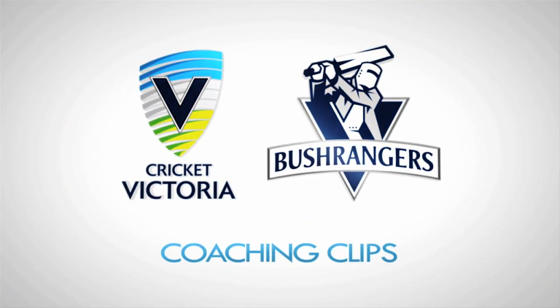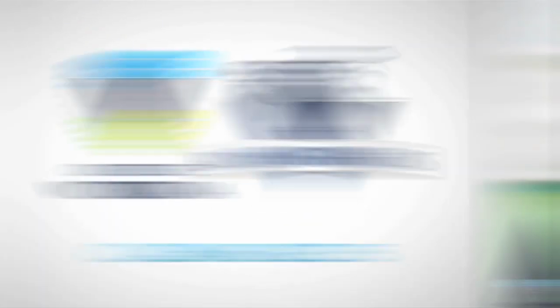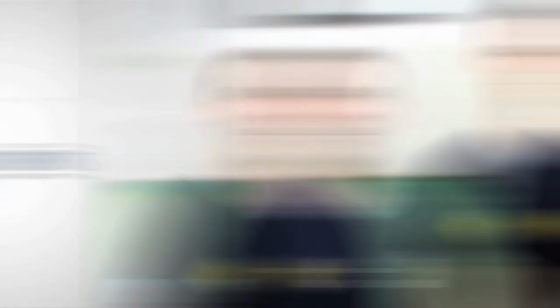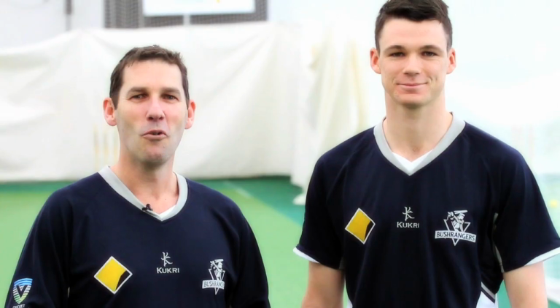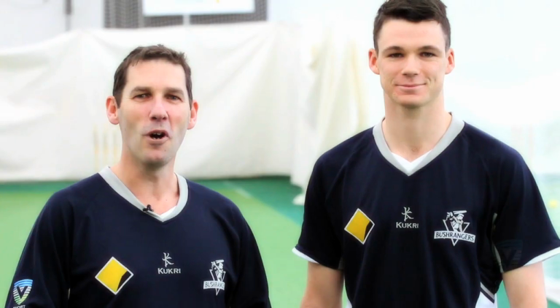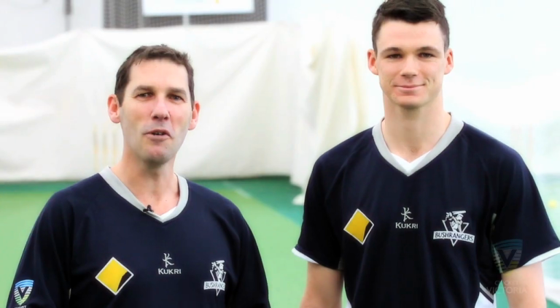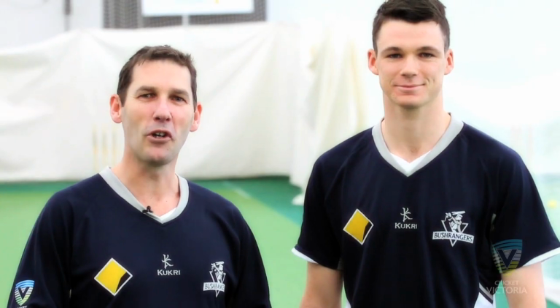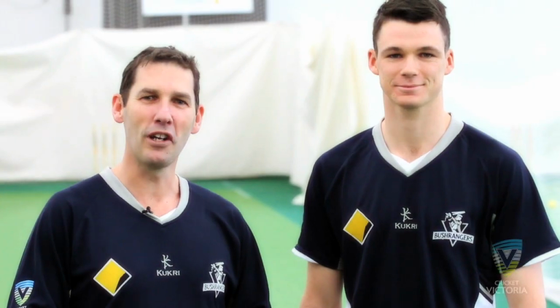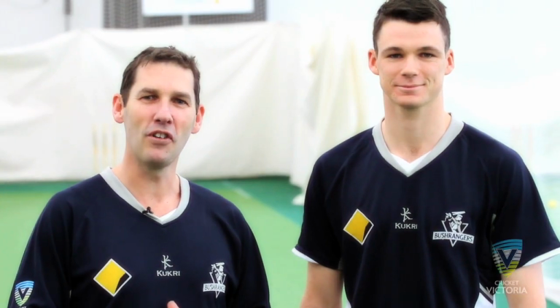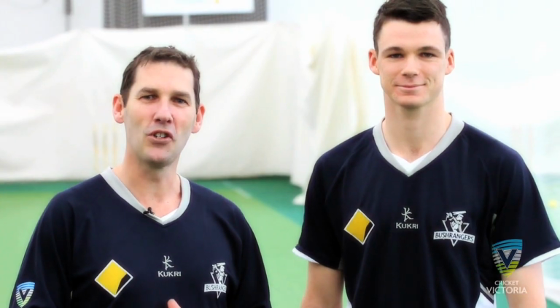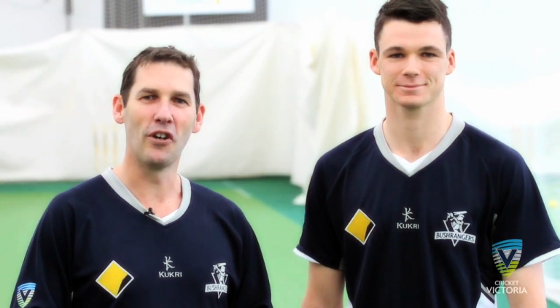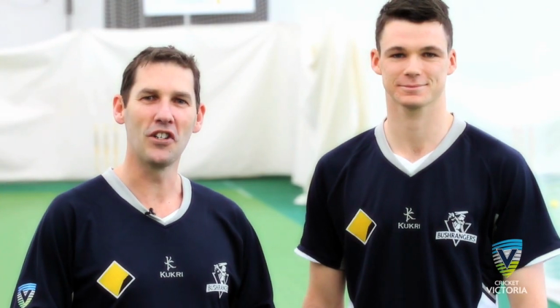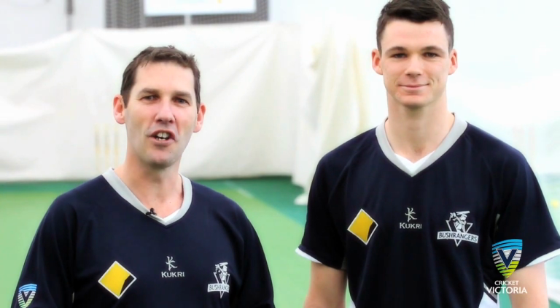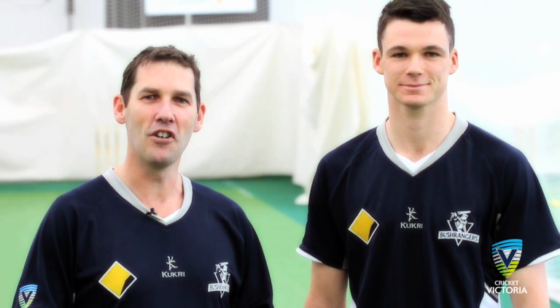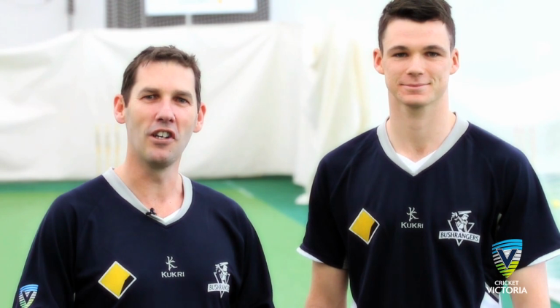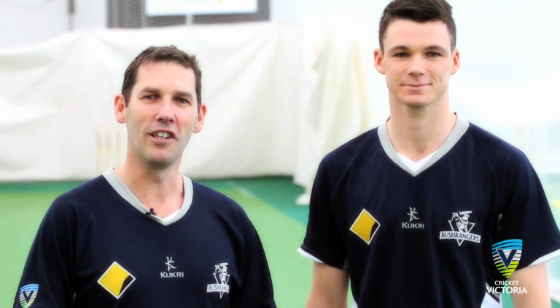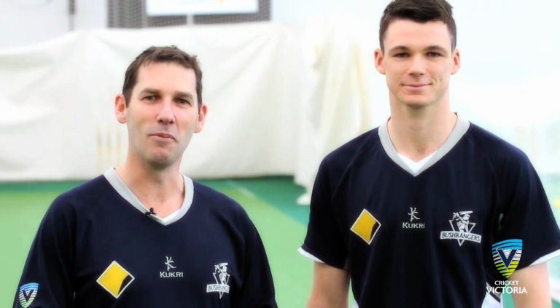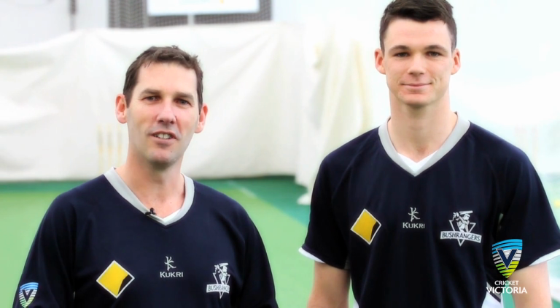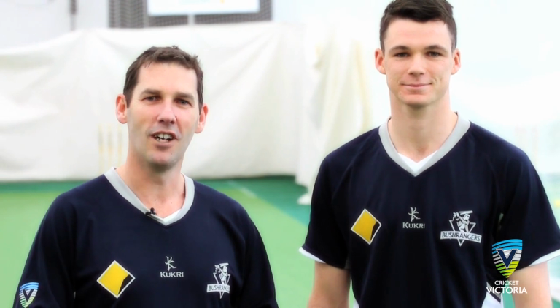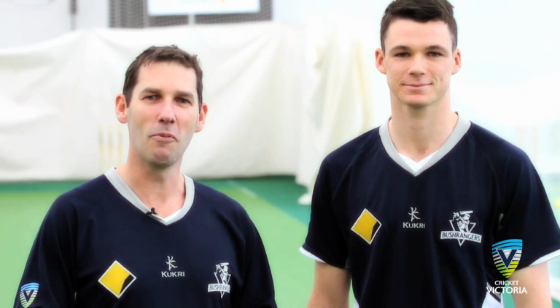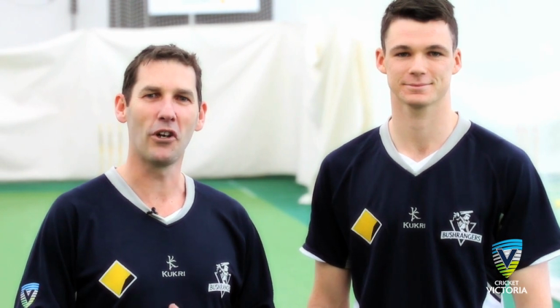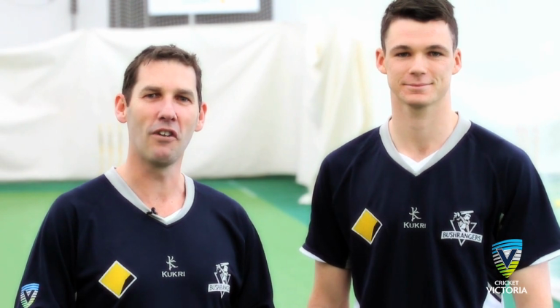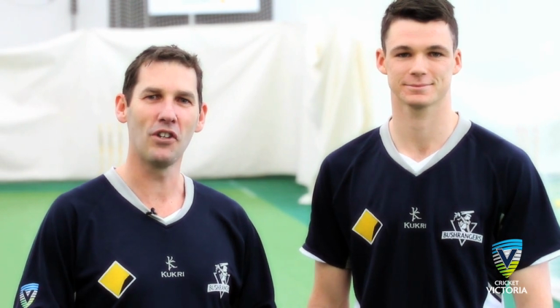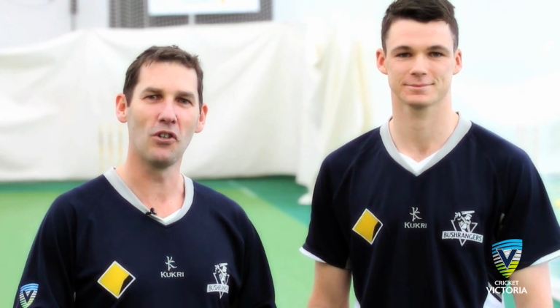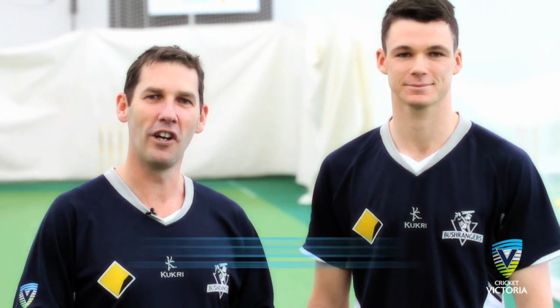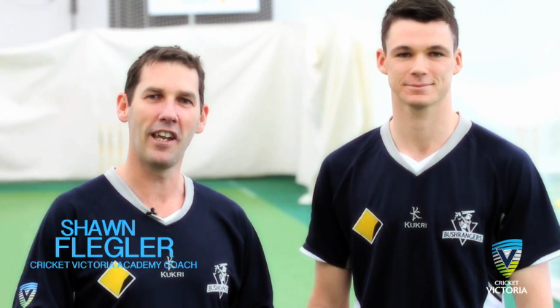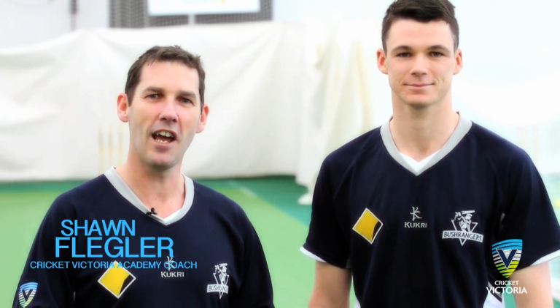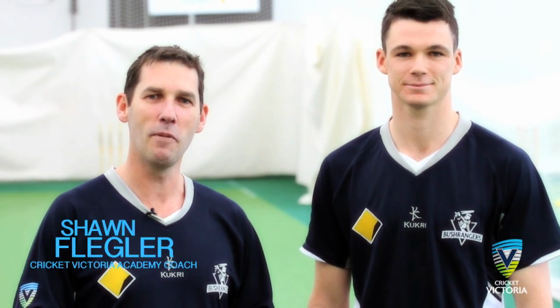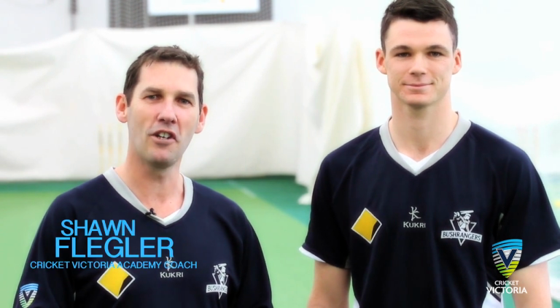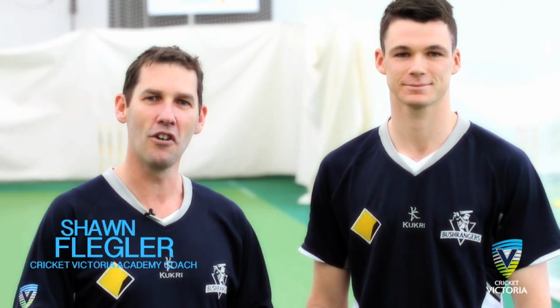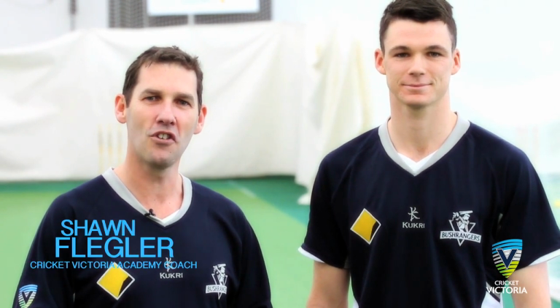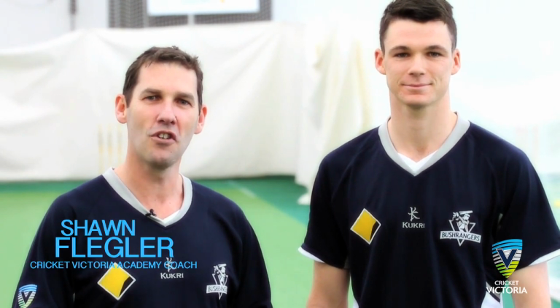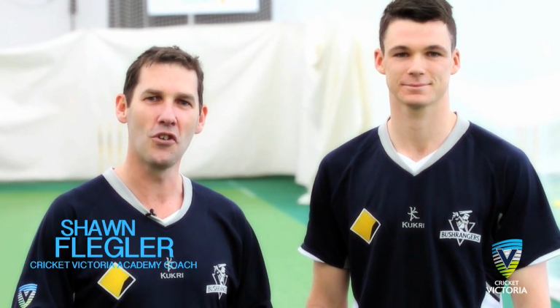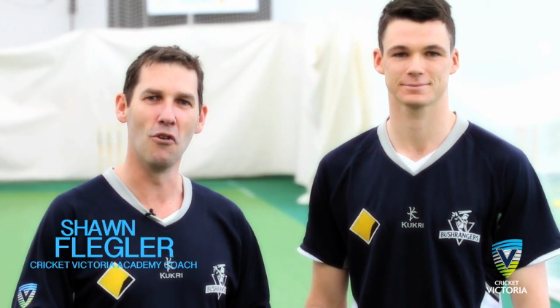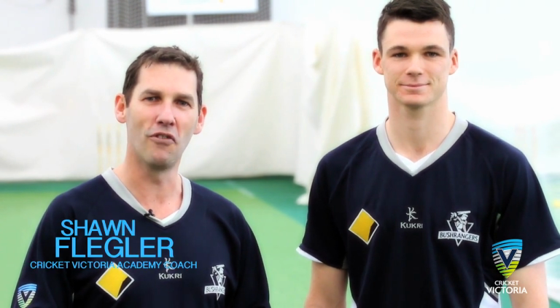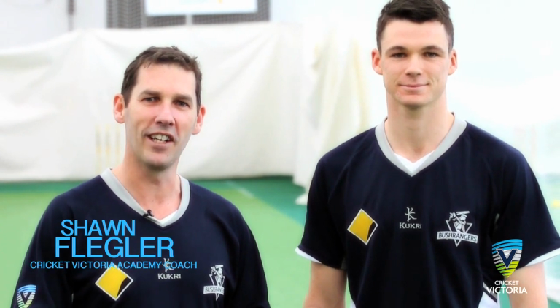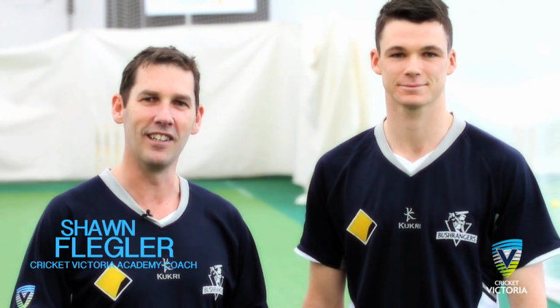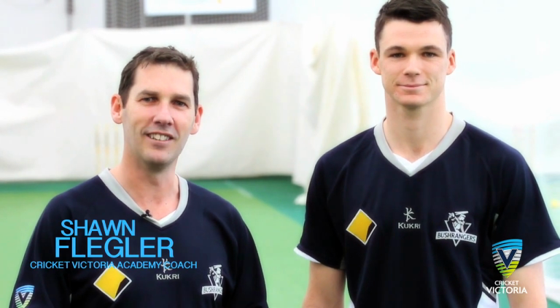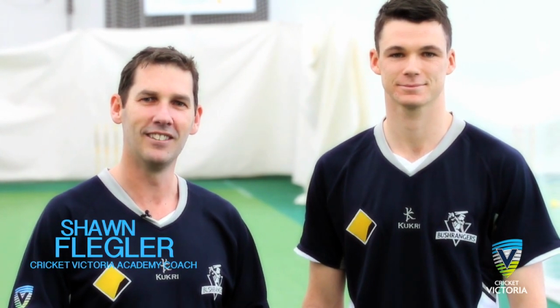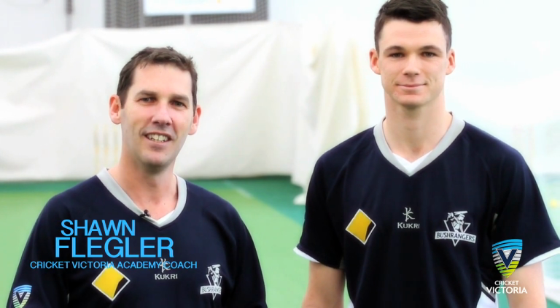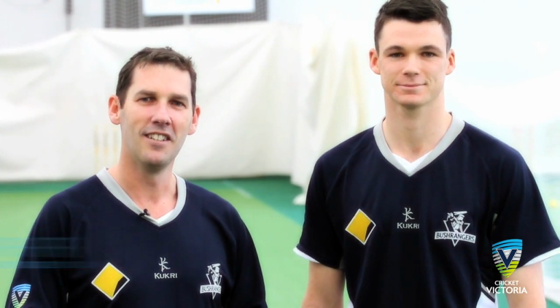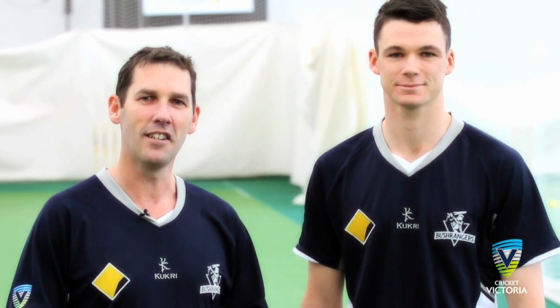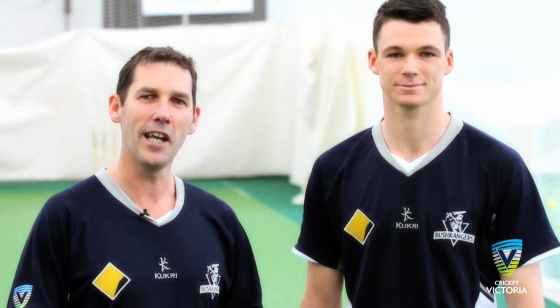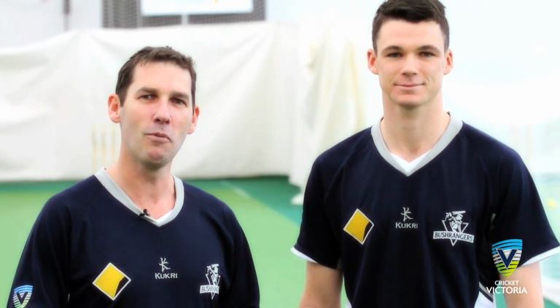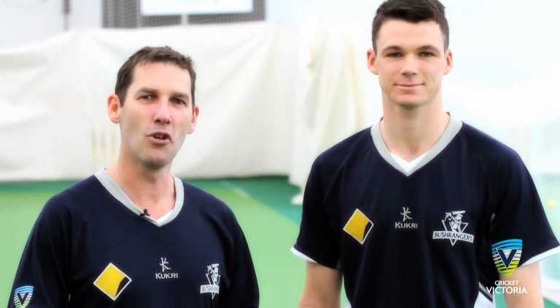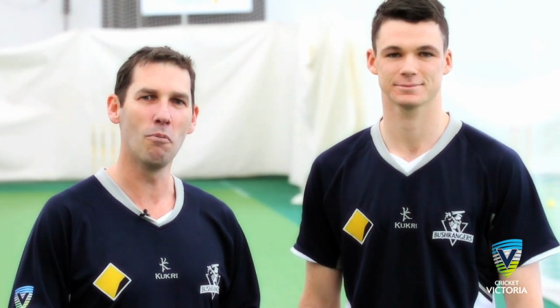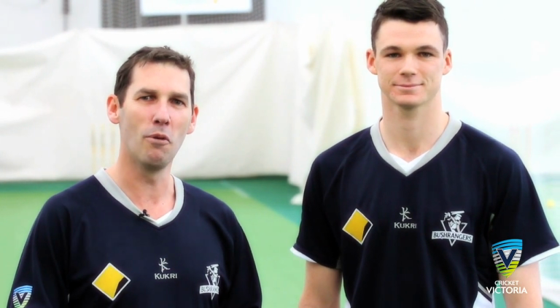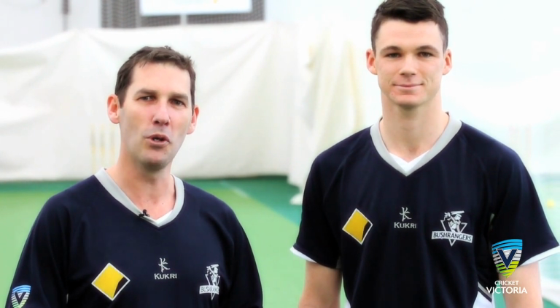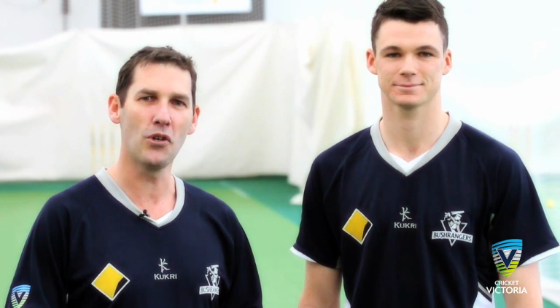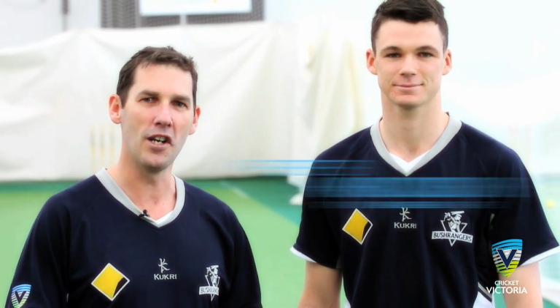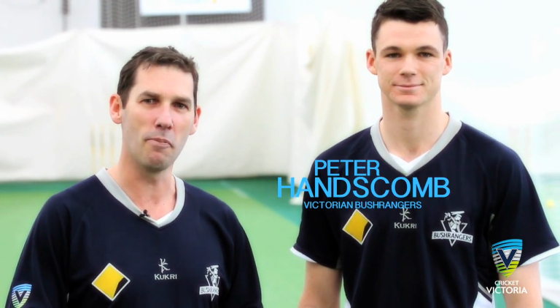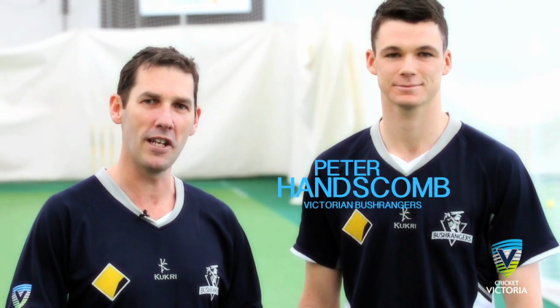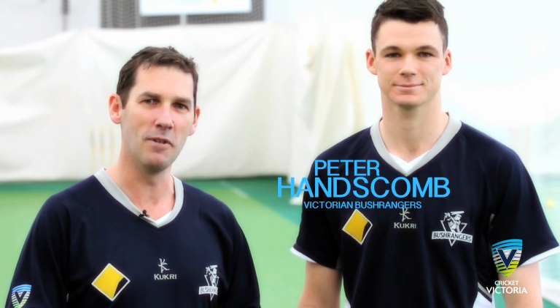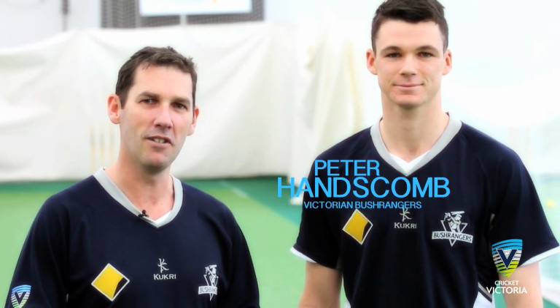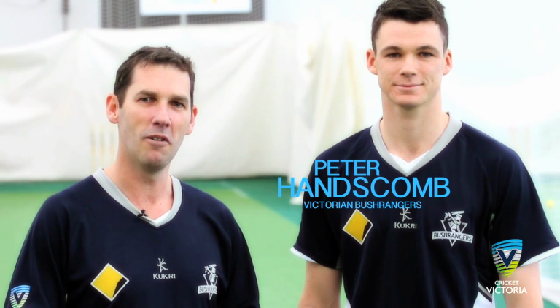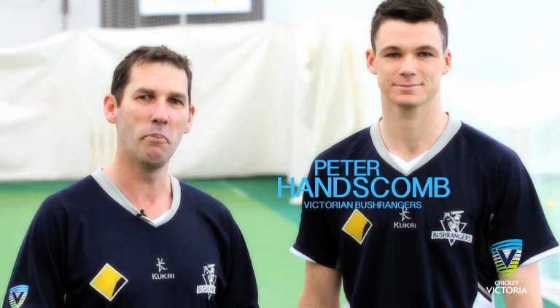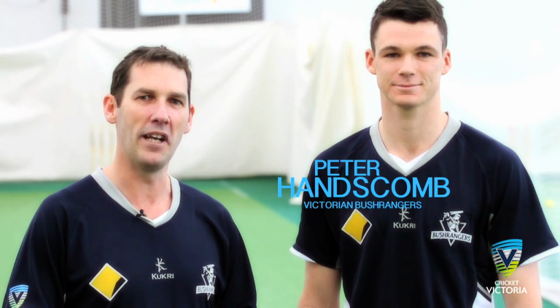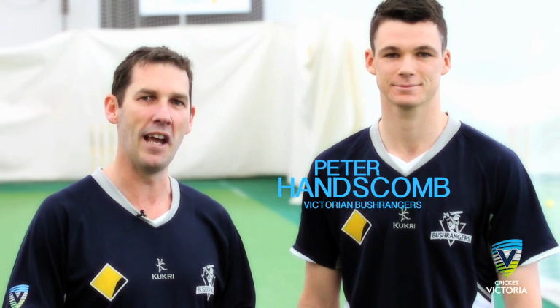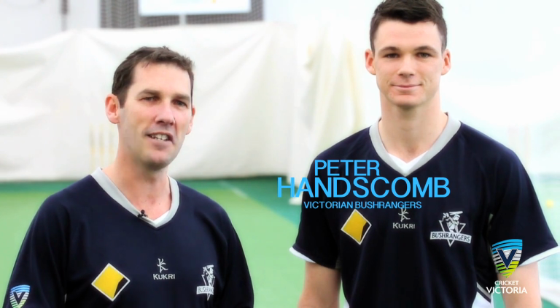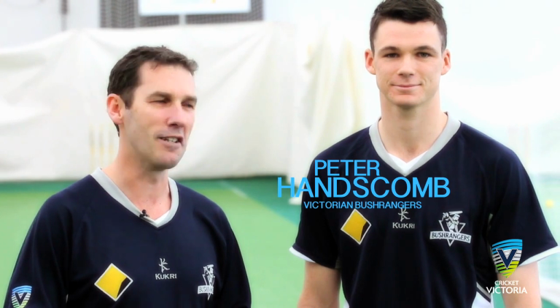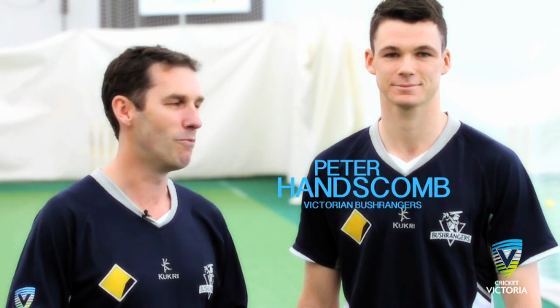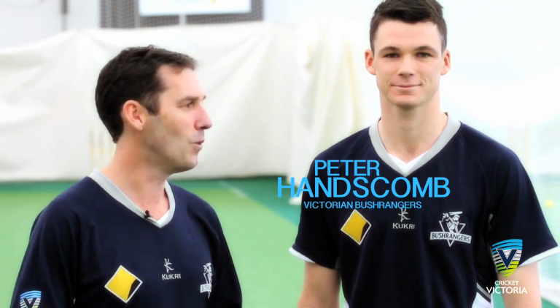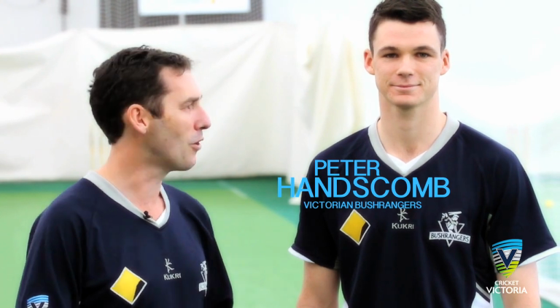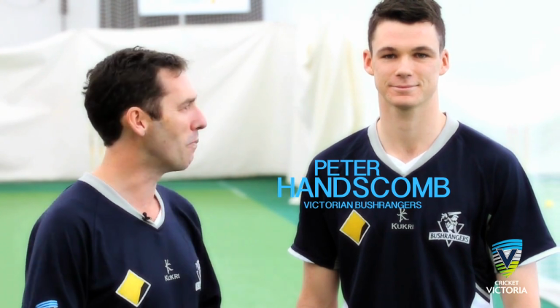Welcome to Cricket Victoria's Coaching Clips. I'm Cricket Victoria Academy coach Sean Flegler. Today I'm joined by Bushranger batsman Peter Hanson. Welcome Pete.